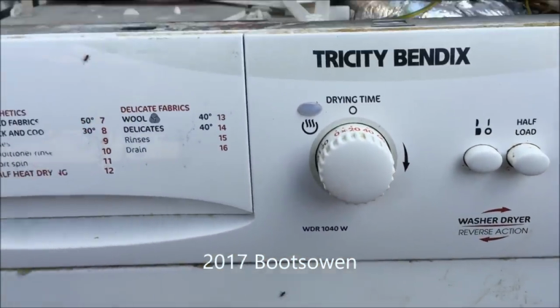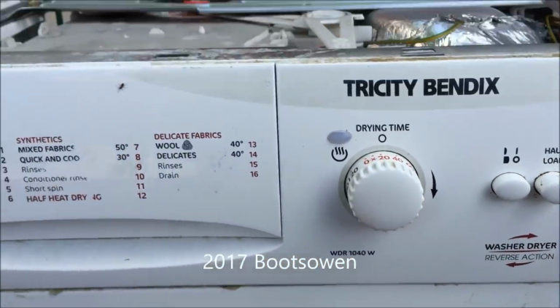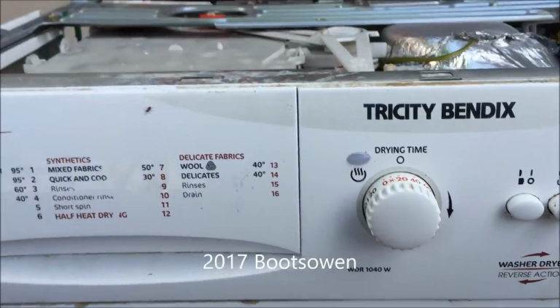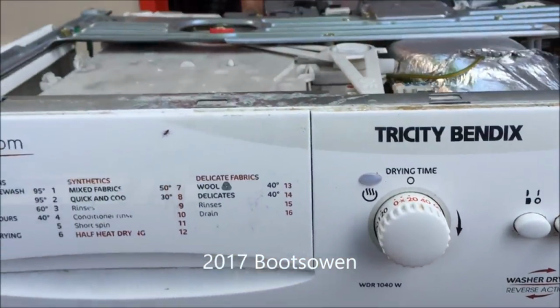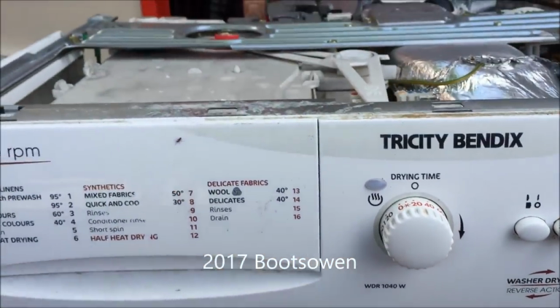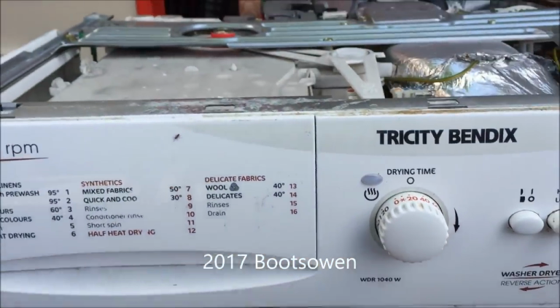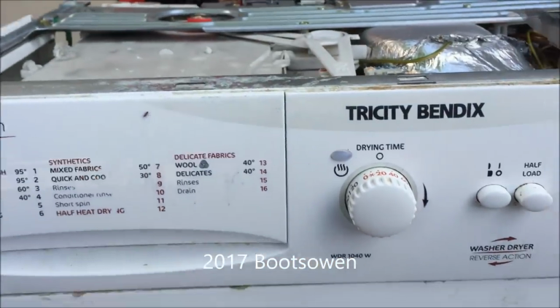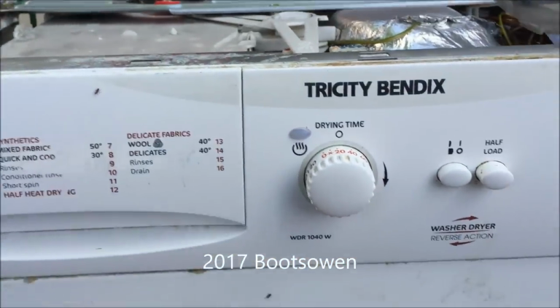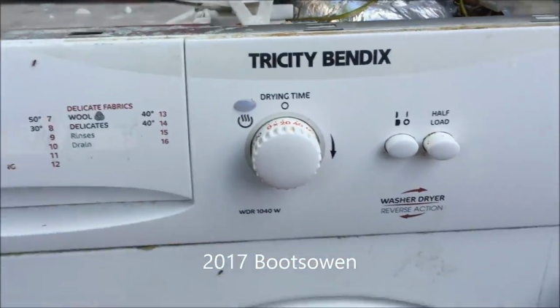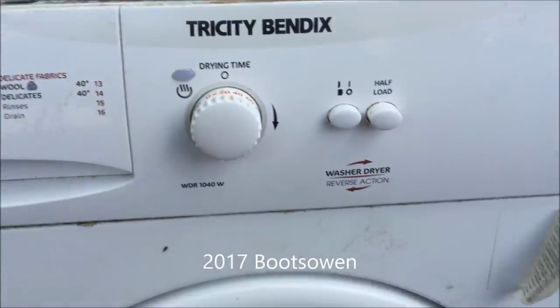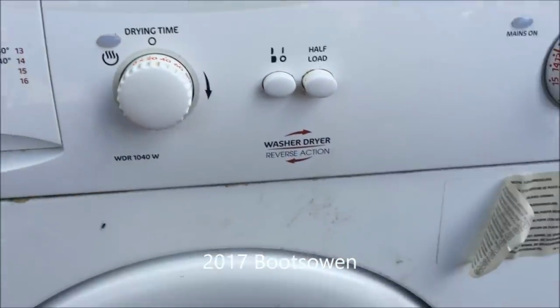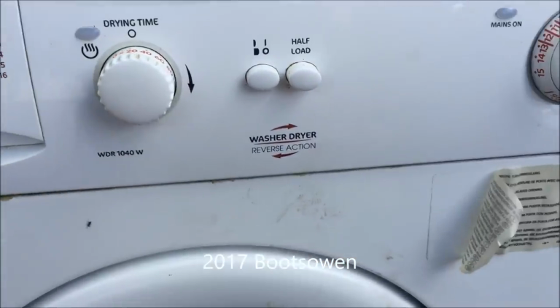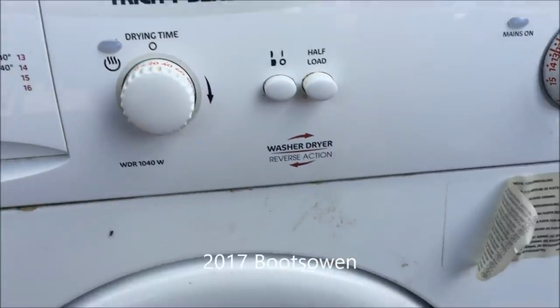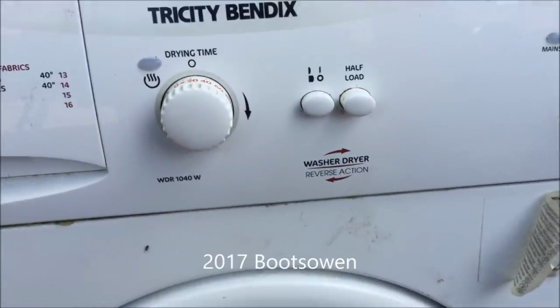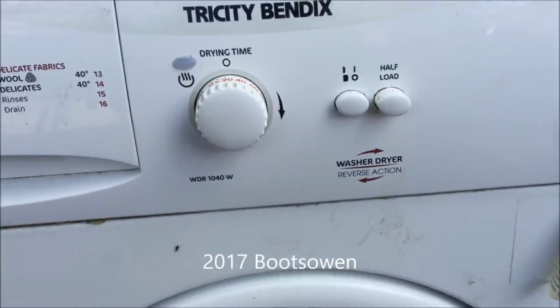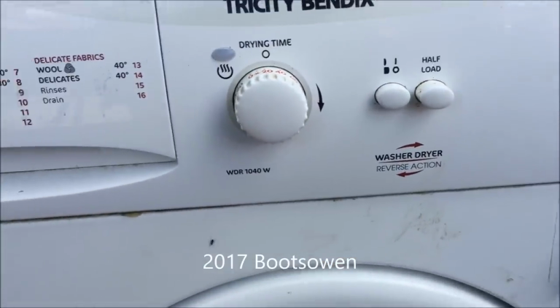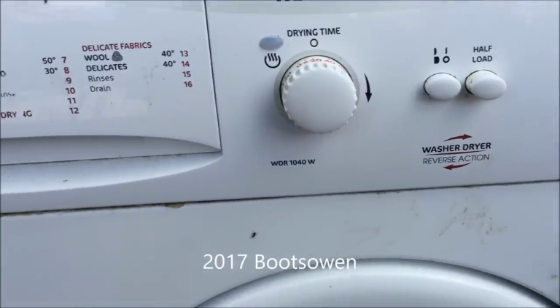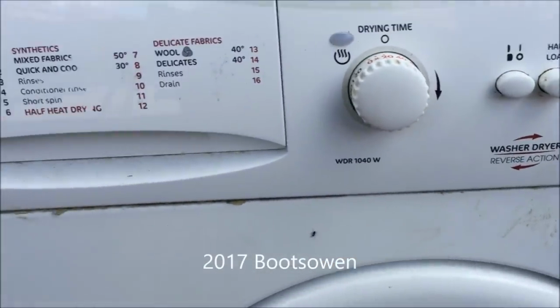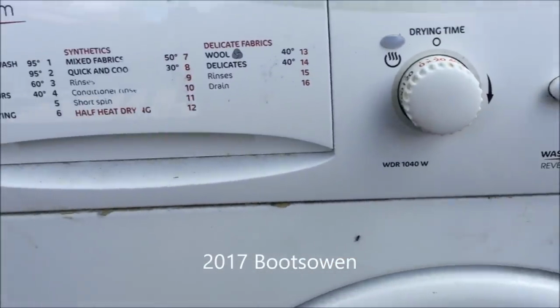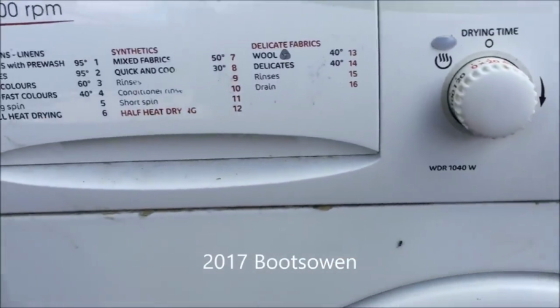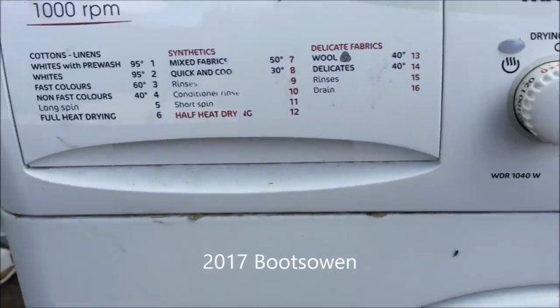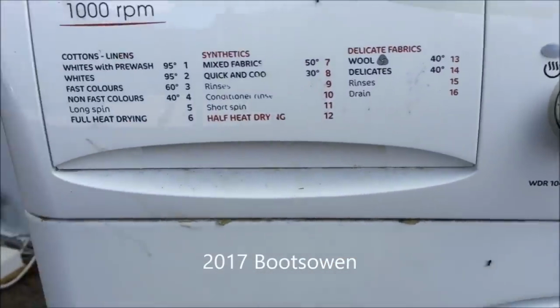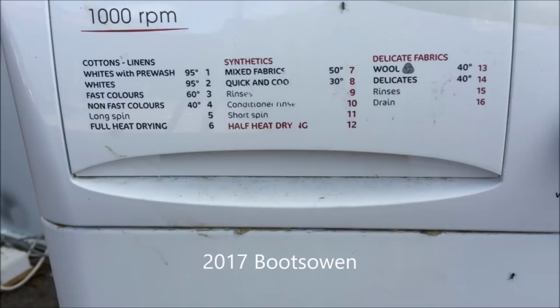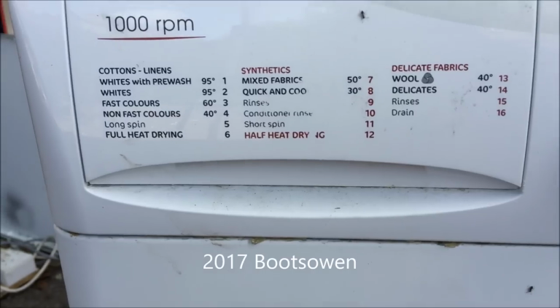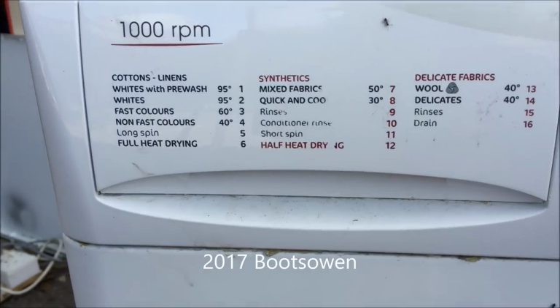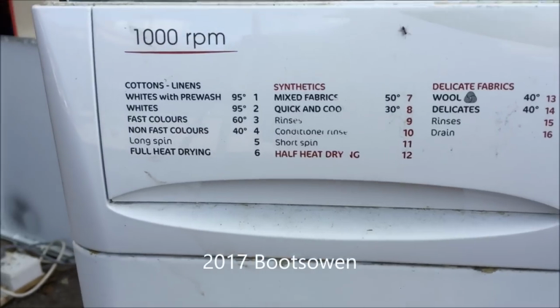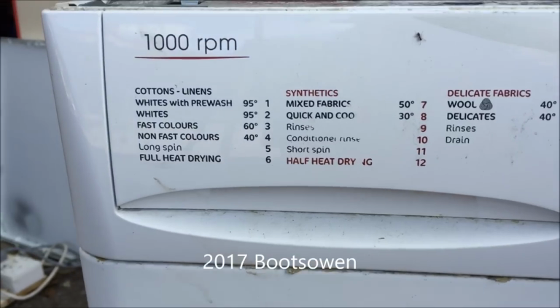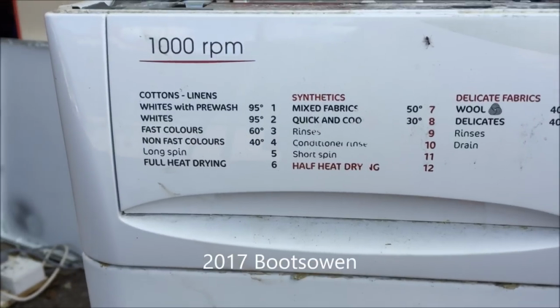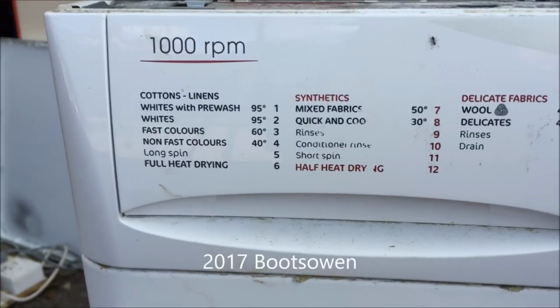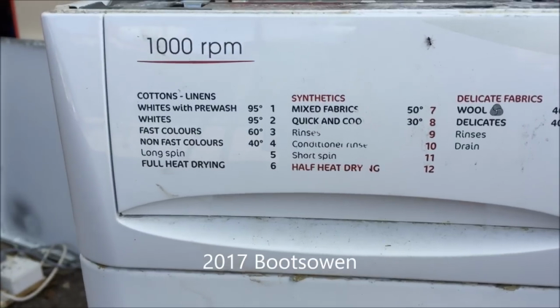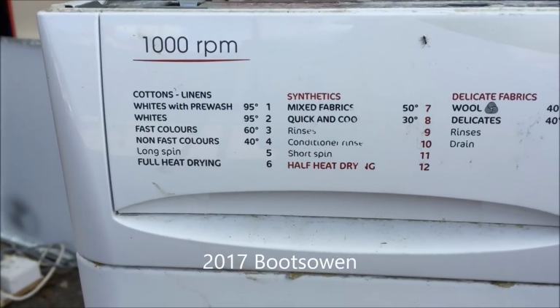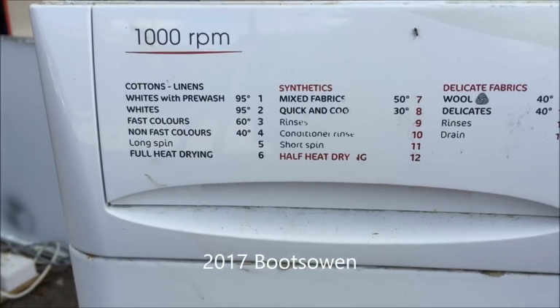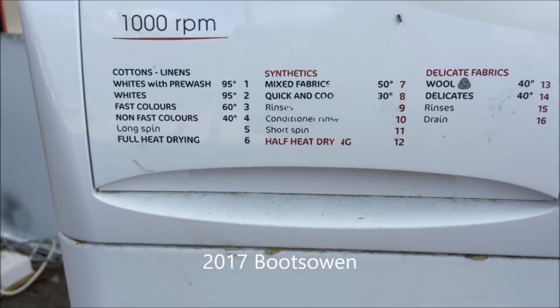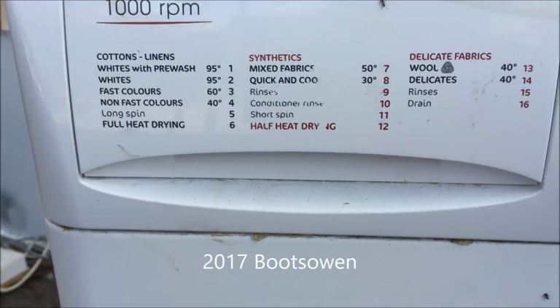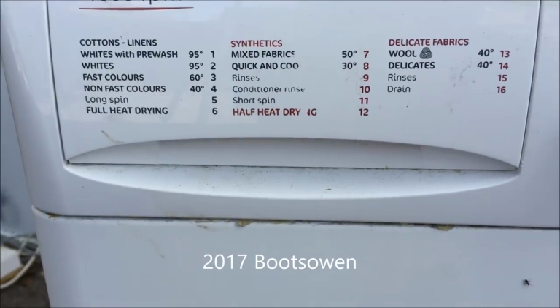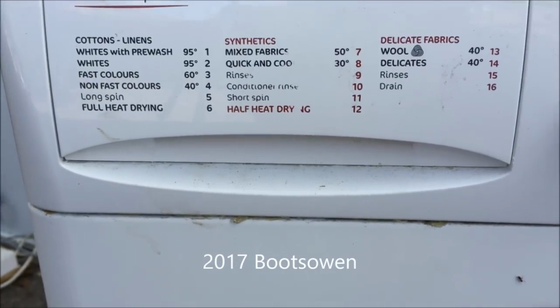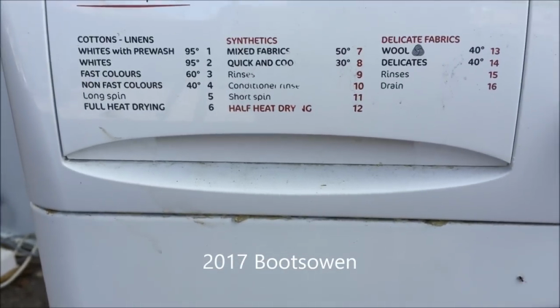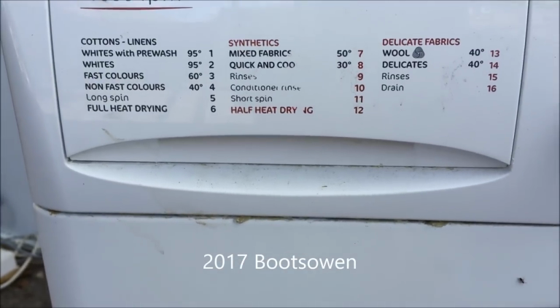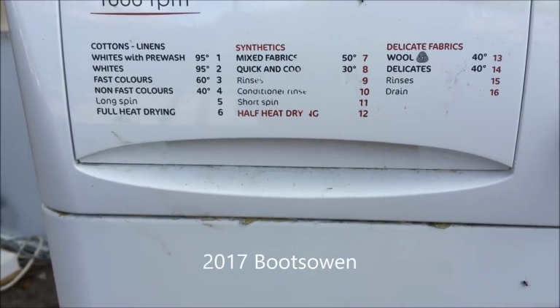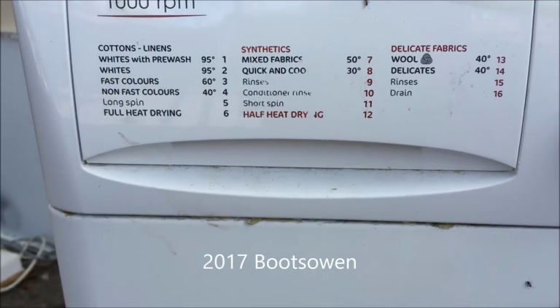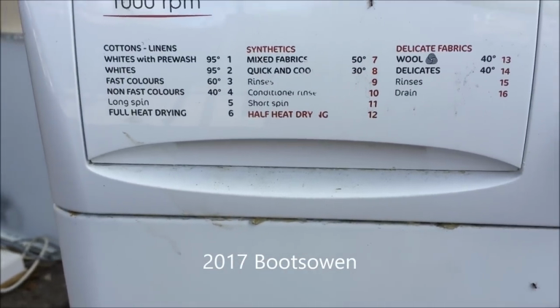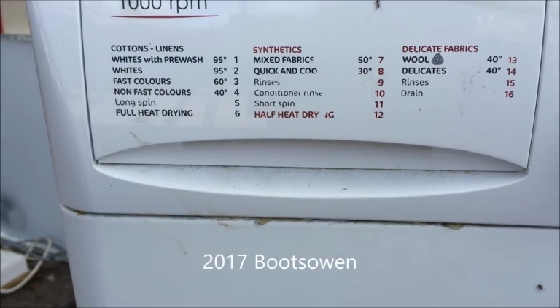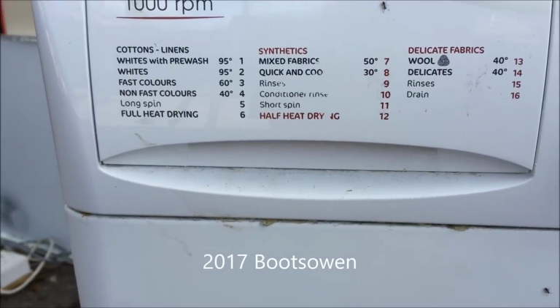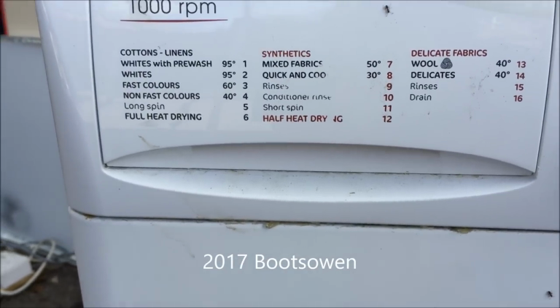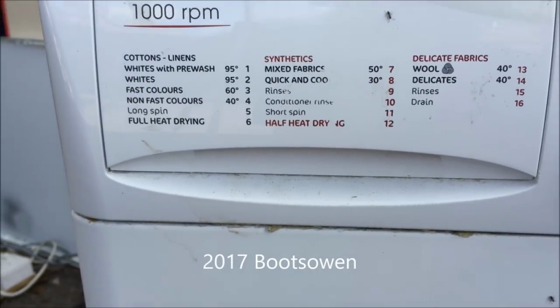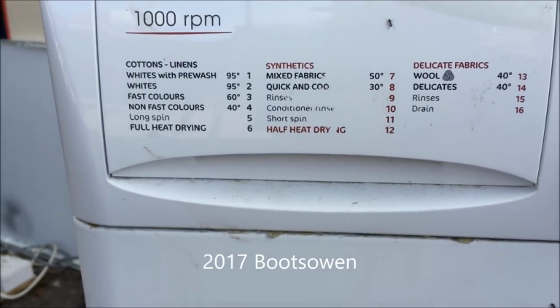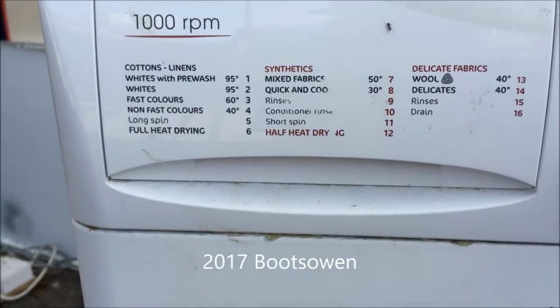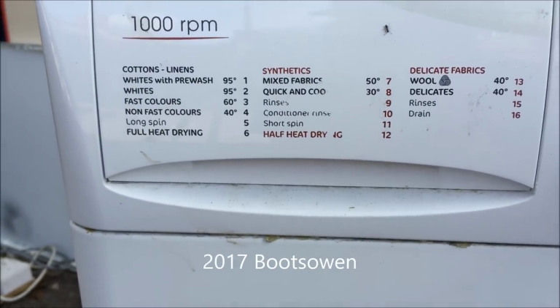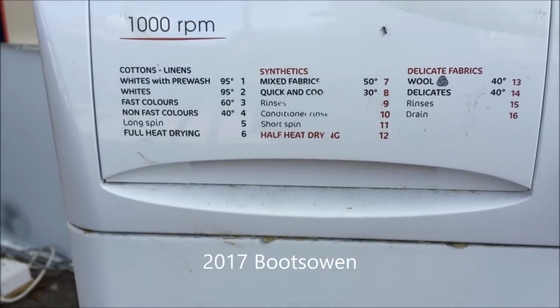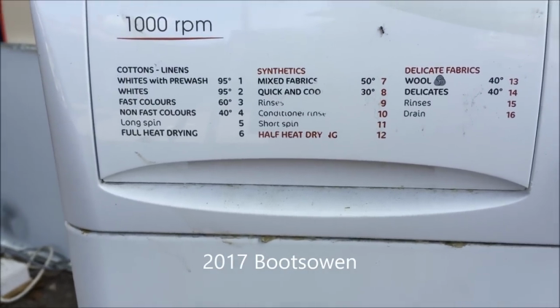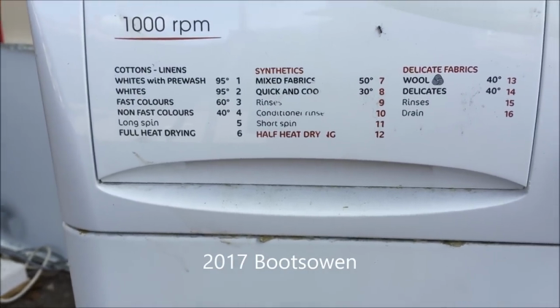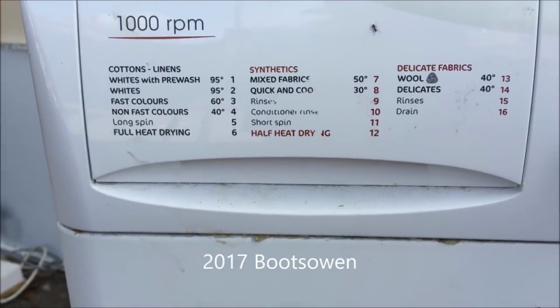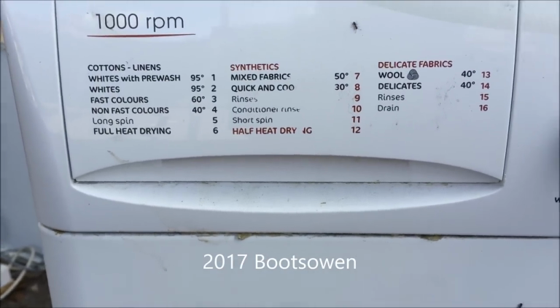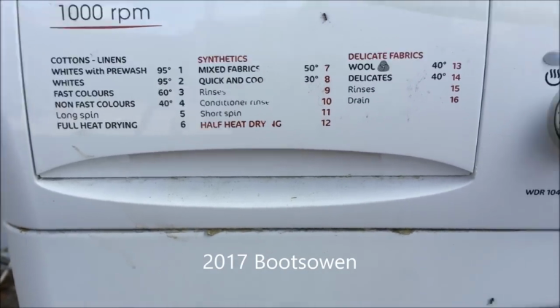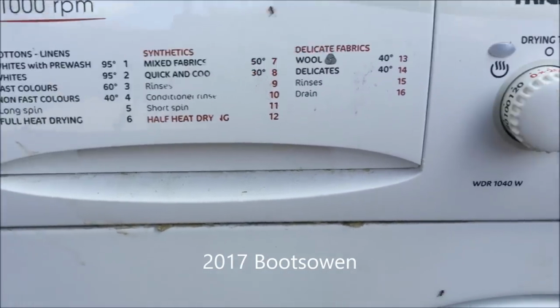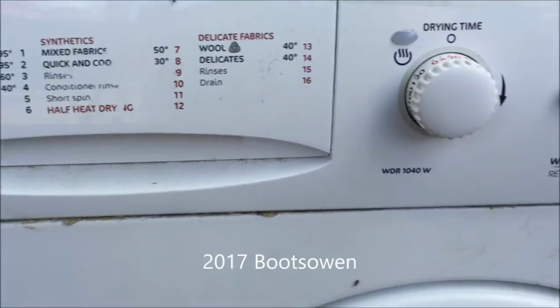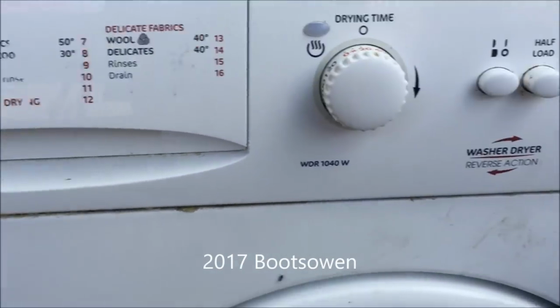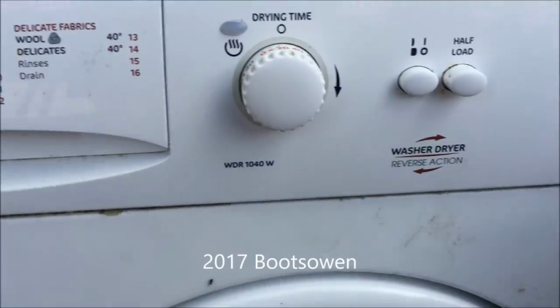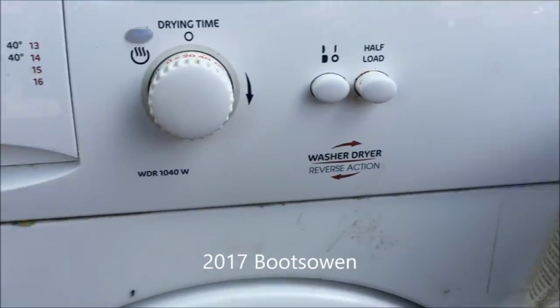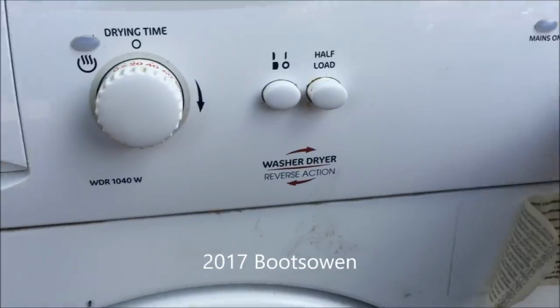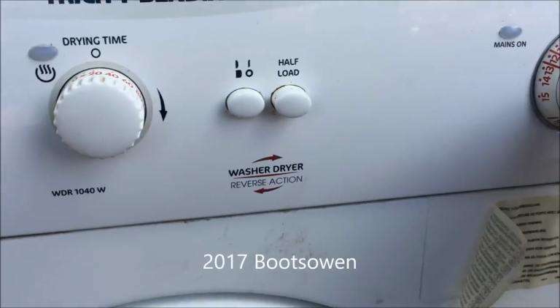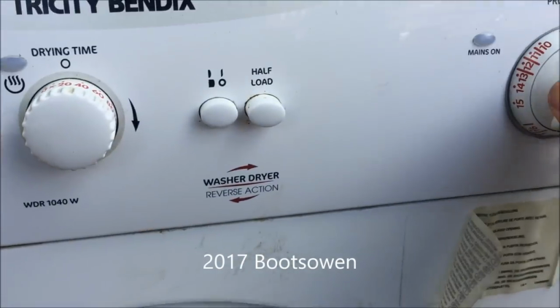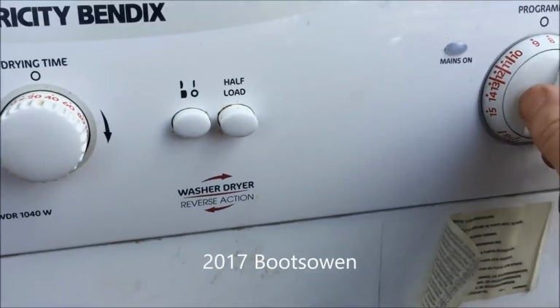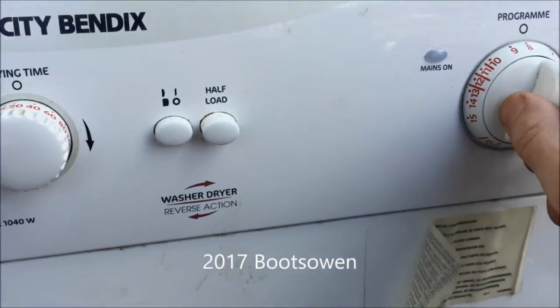It's off already. We're on program eight somehow. I'd rather go up to number two wash.